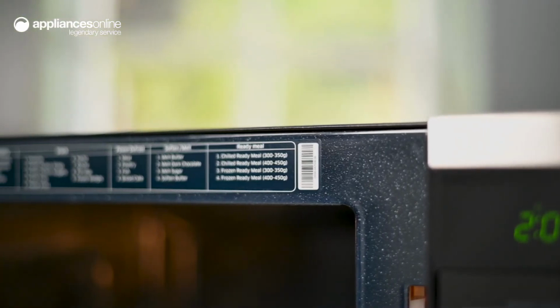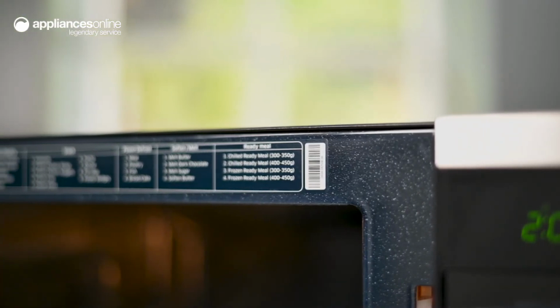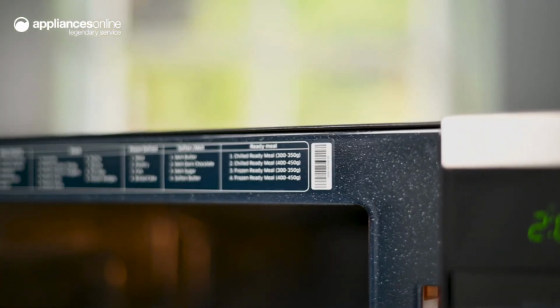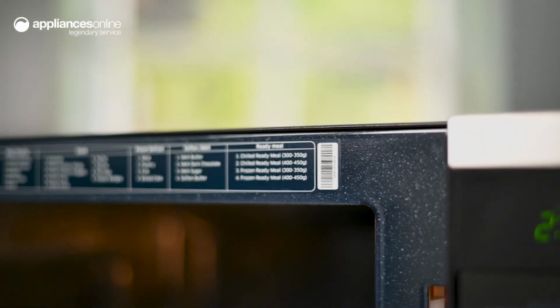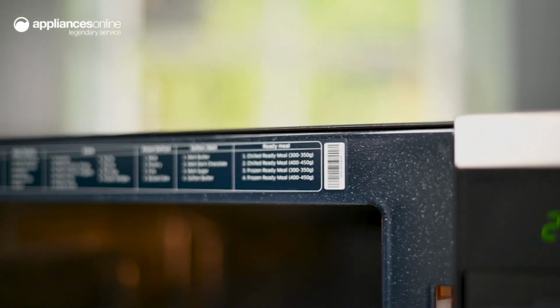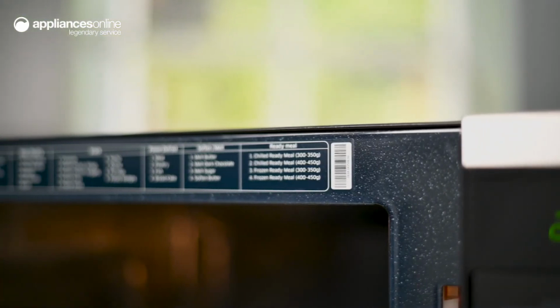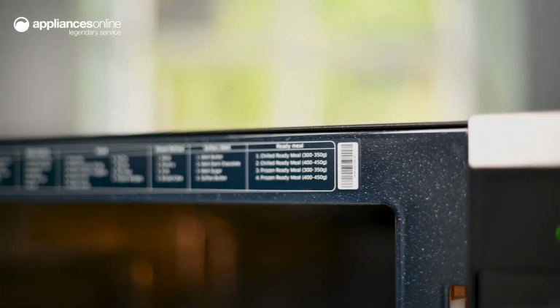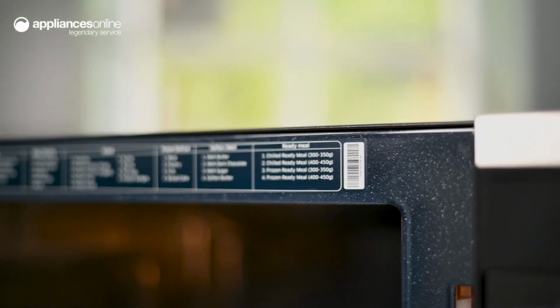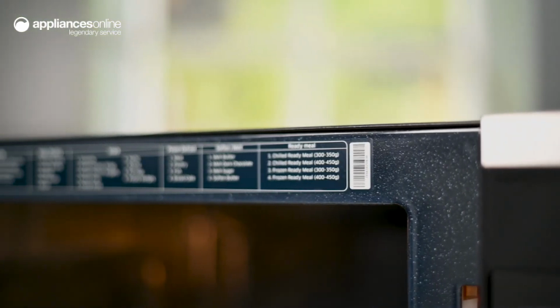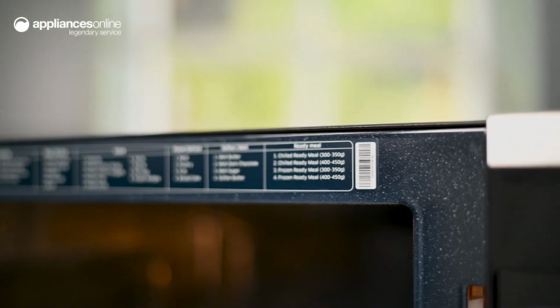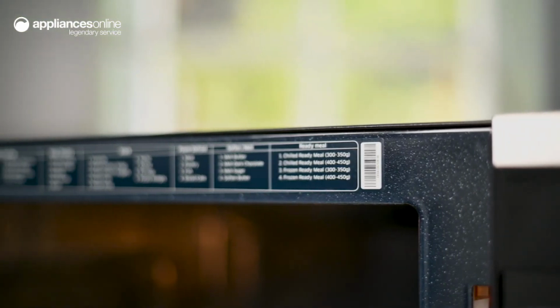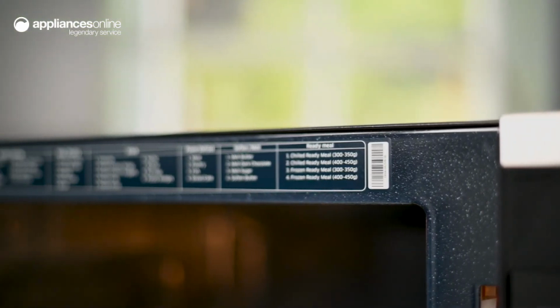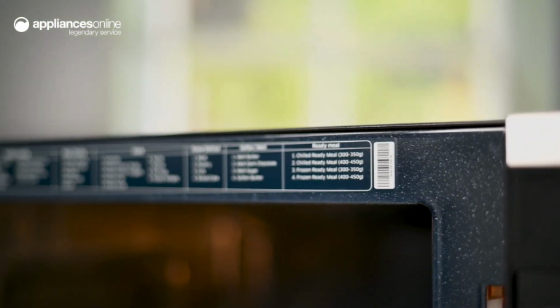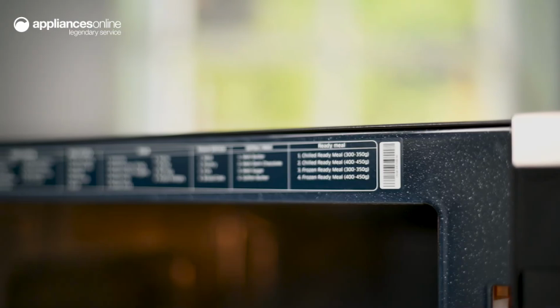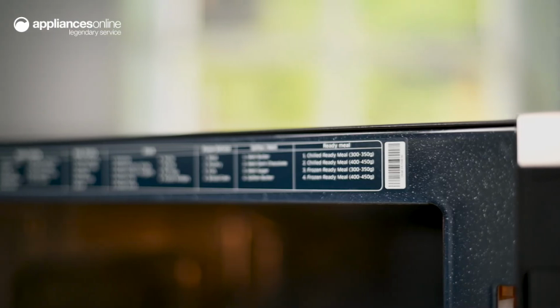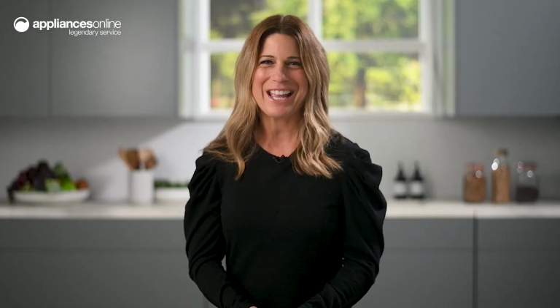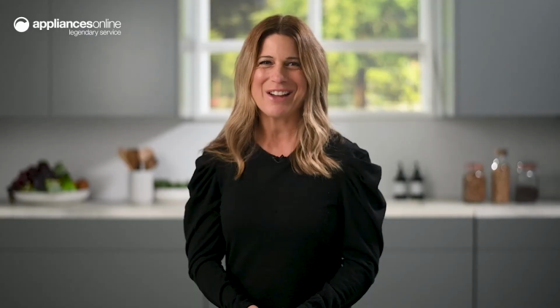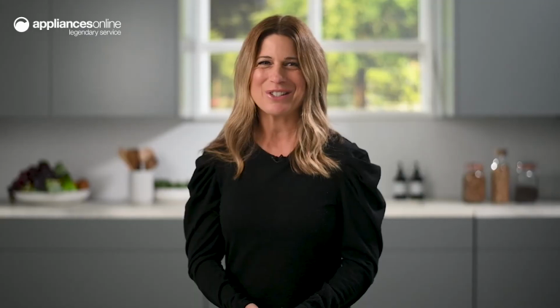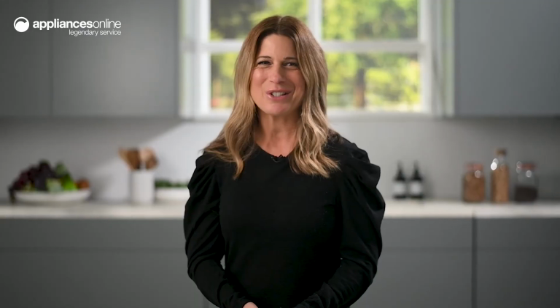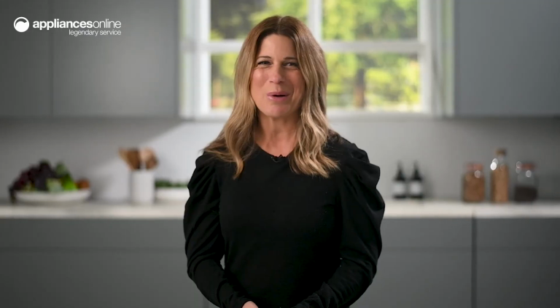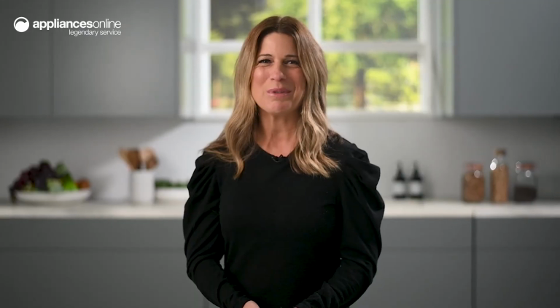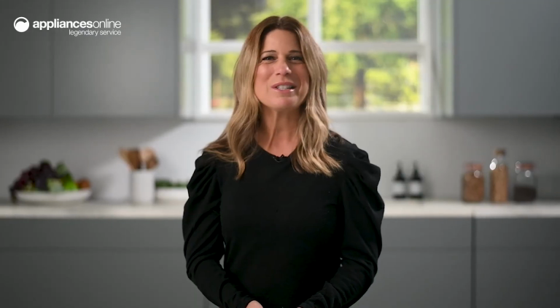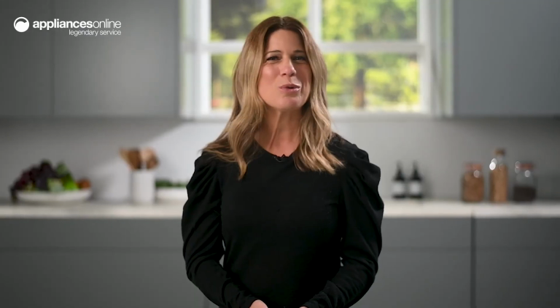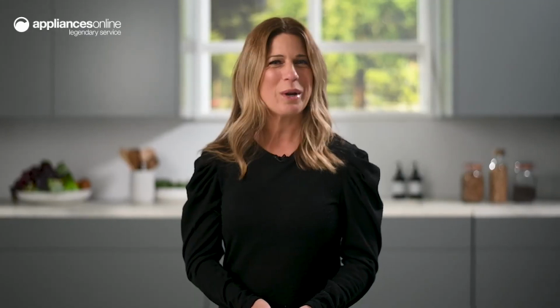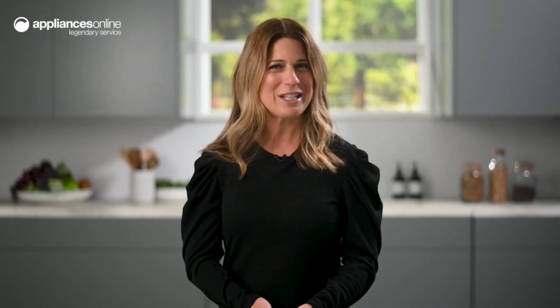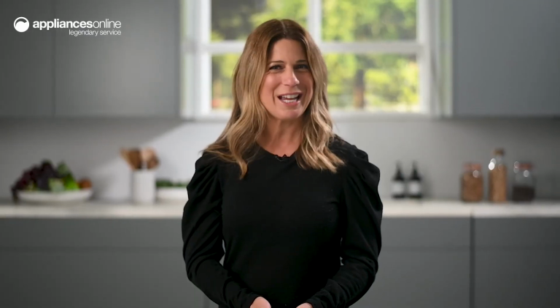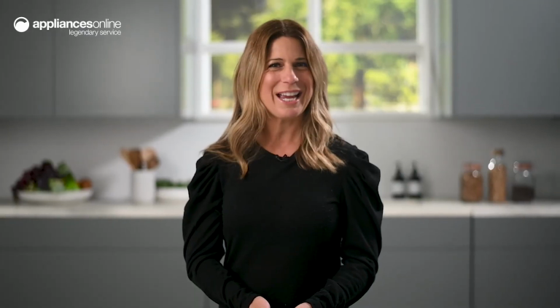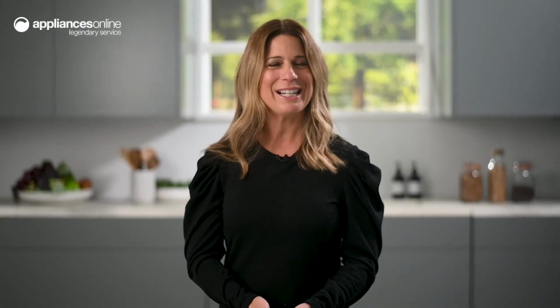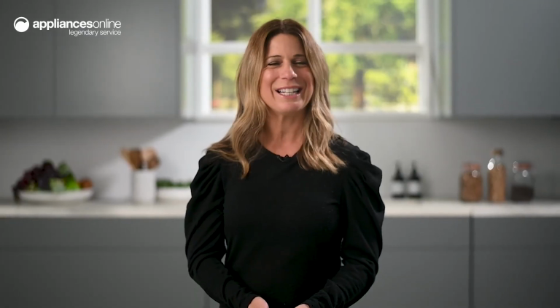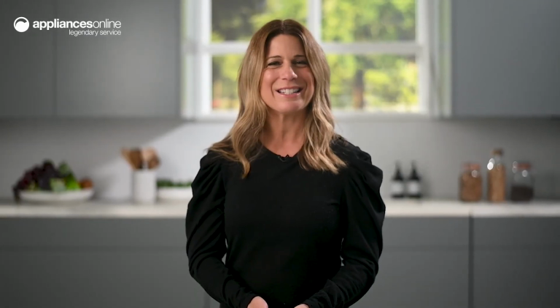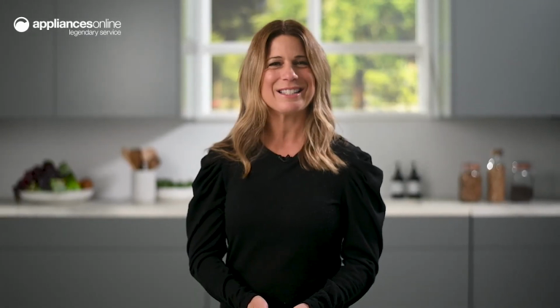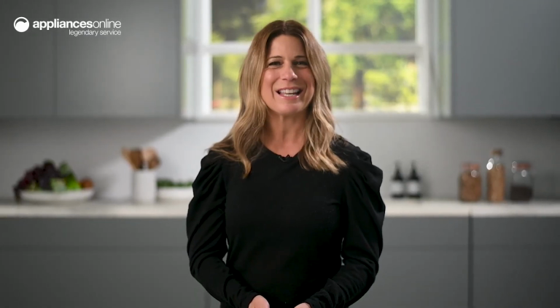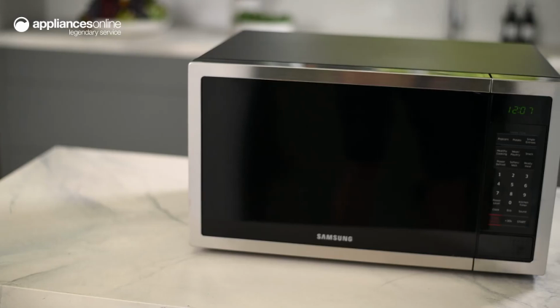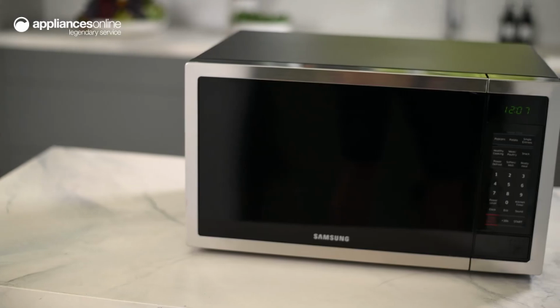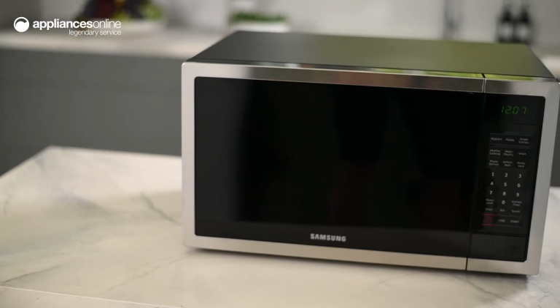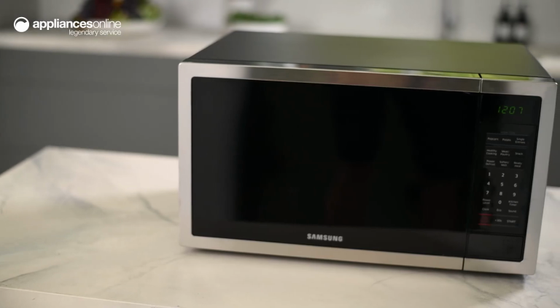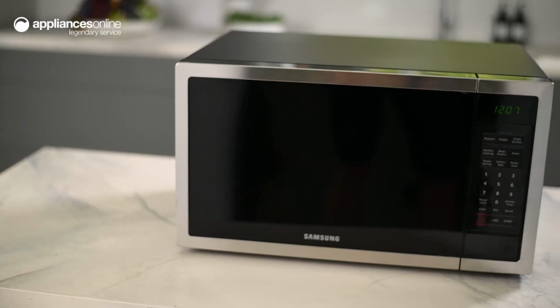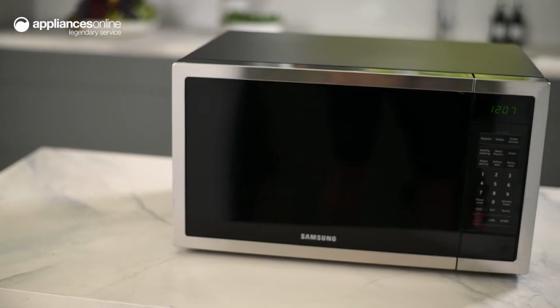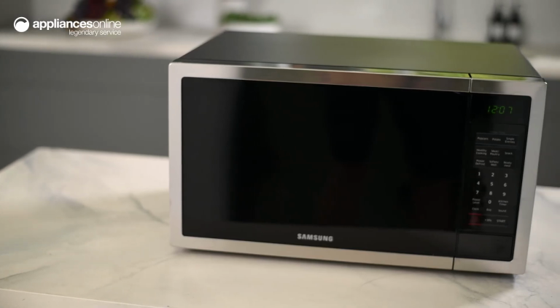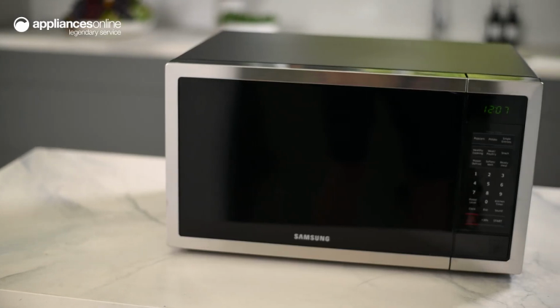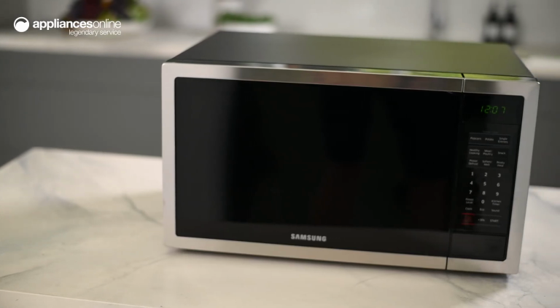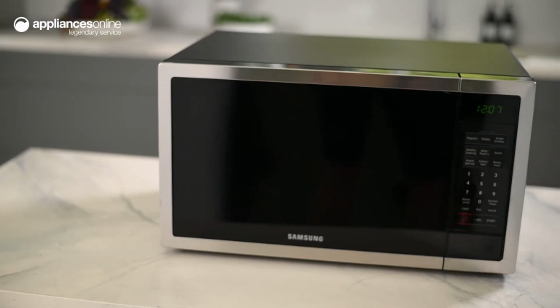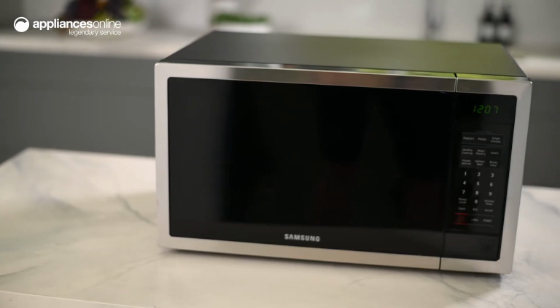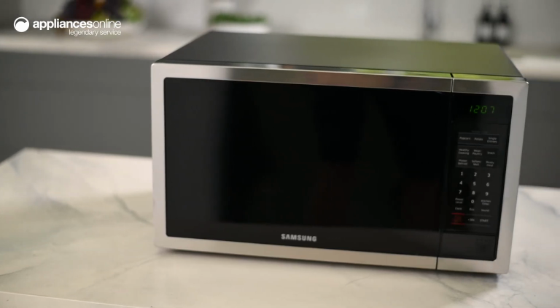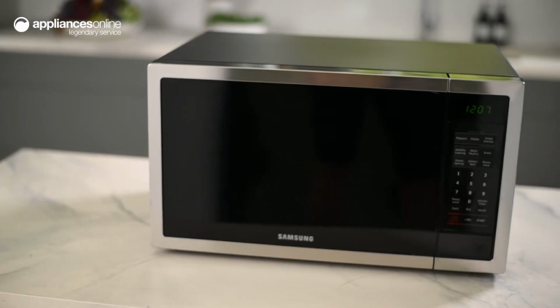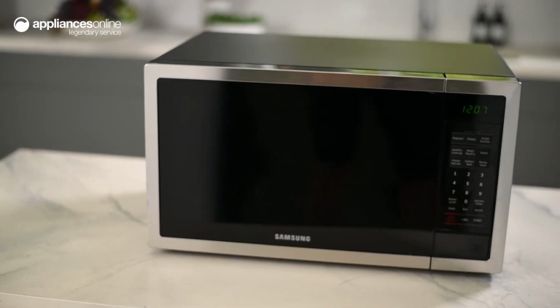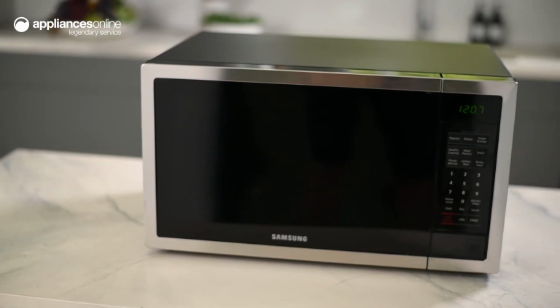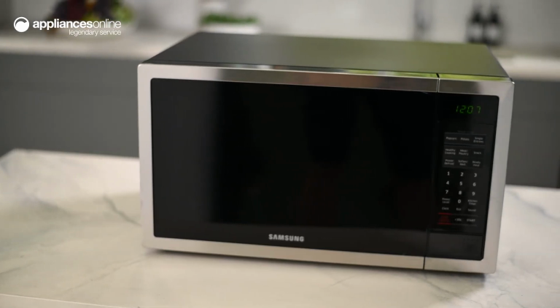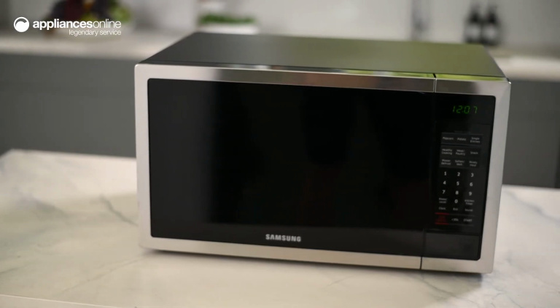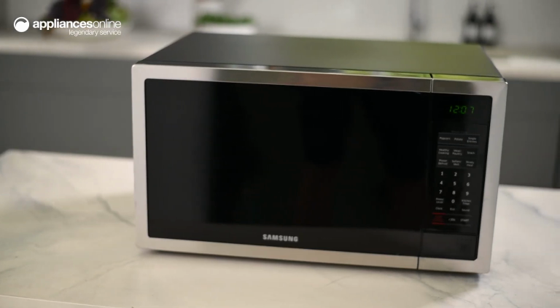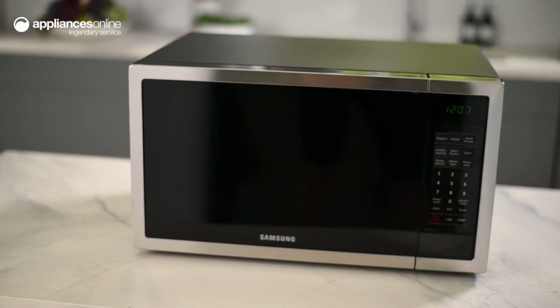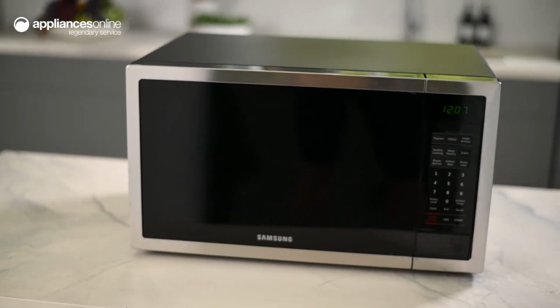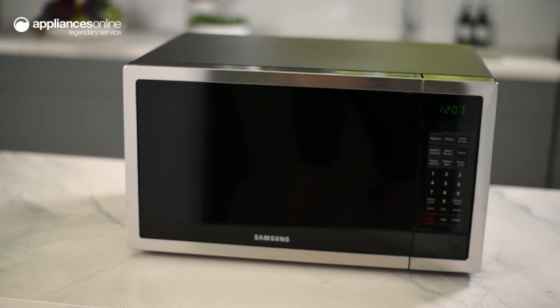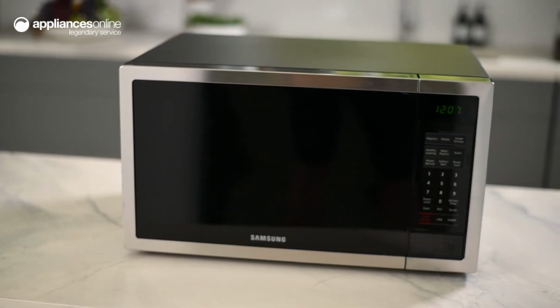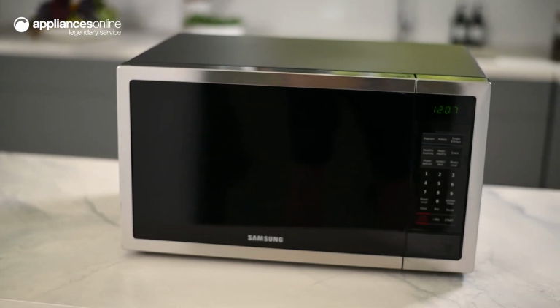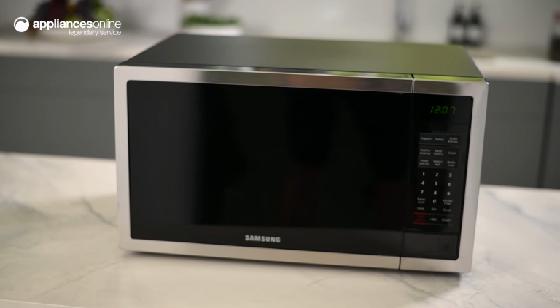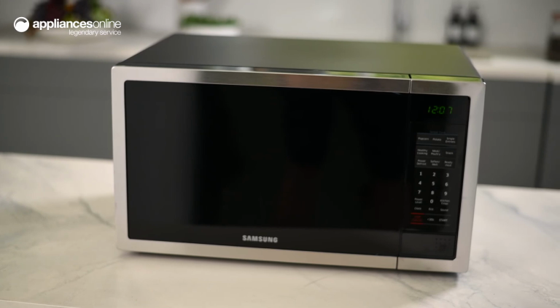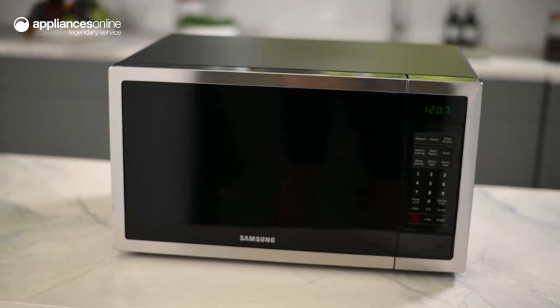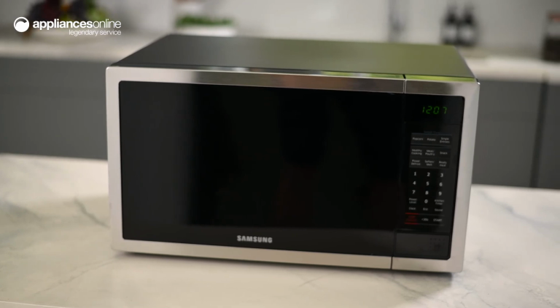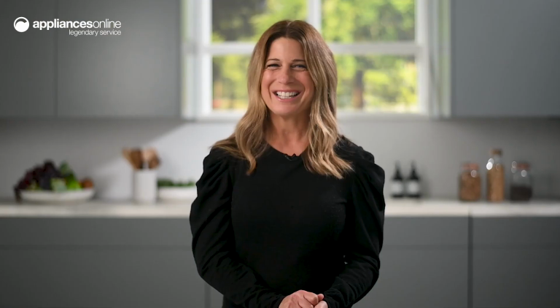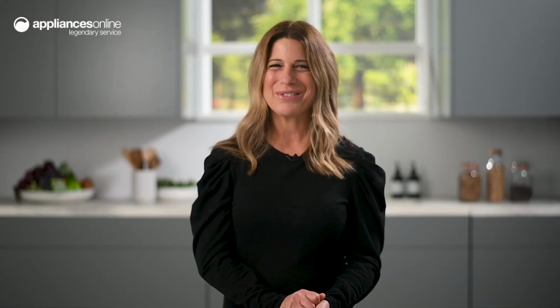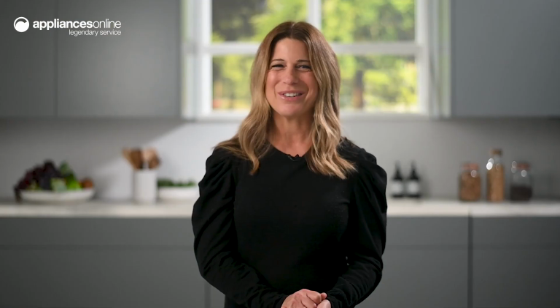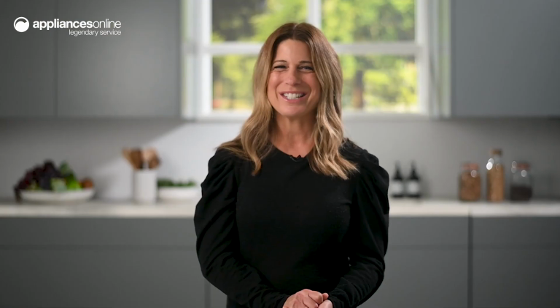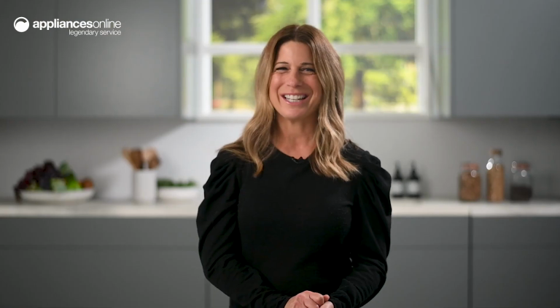A reliable addition to any kitchen countertop, this 28 litre sensor microwave from Samsung simply gets the job done. Thanks for watching.